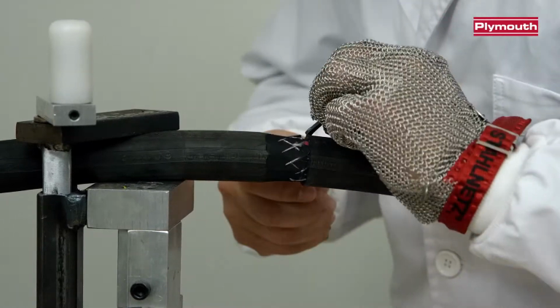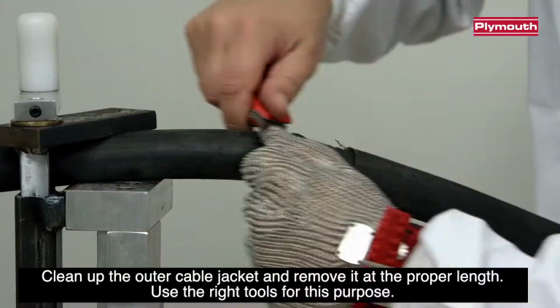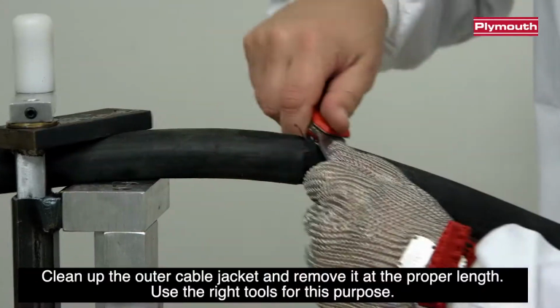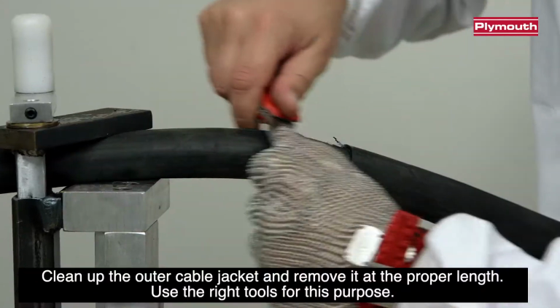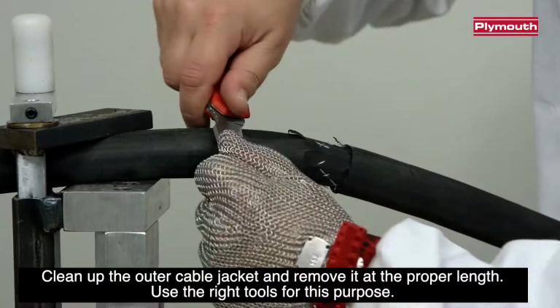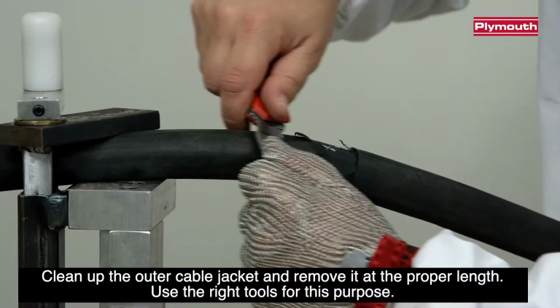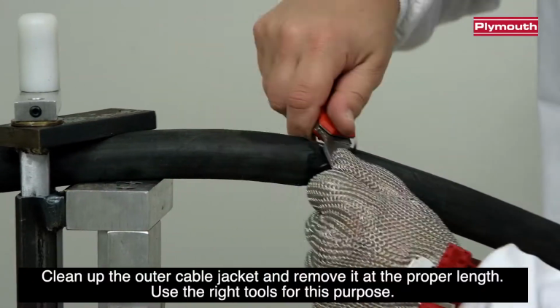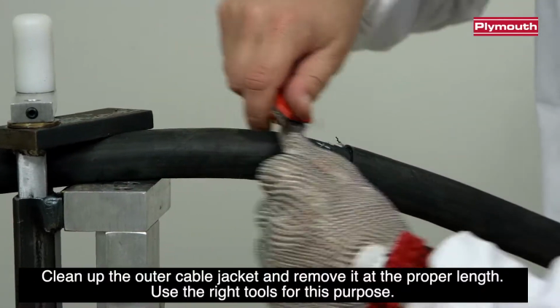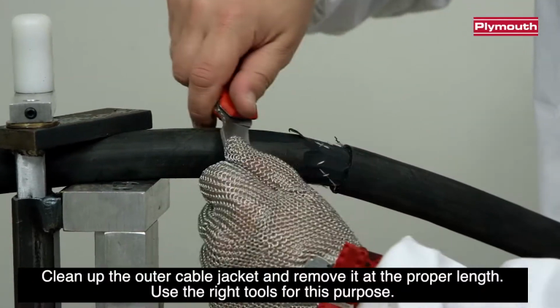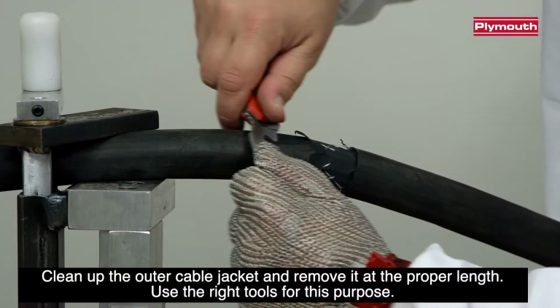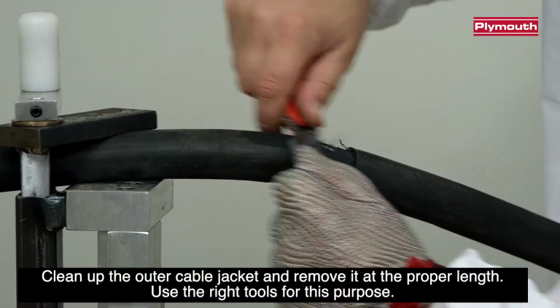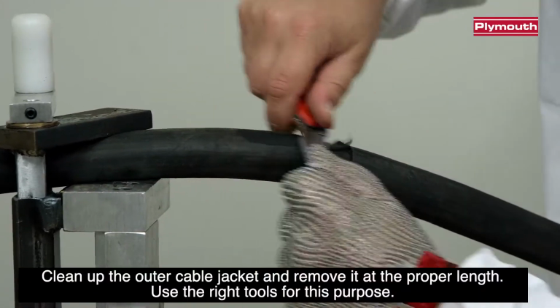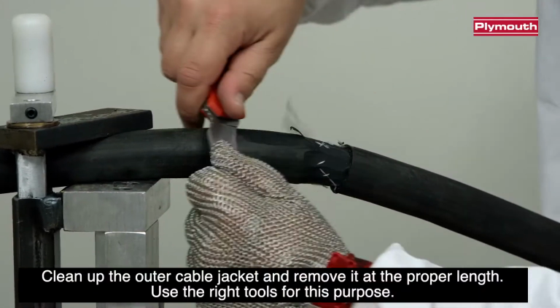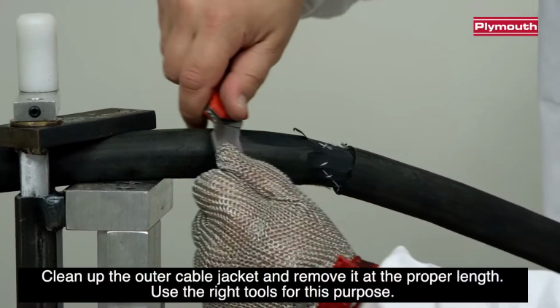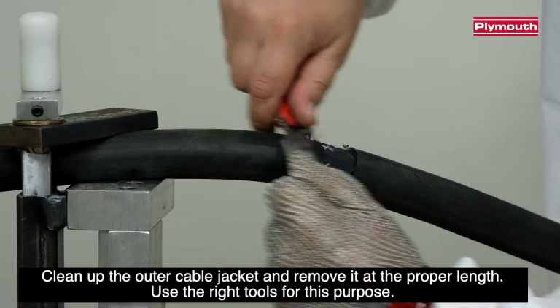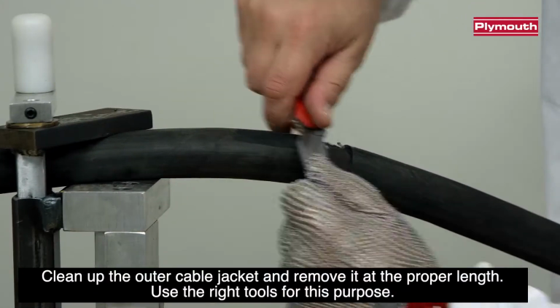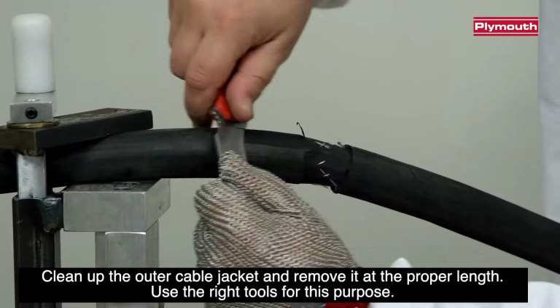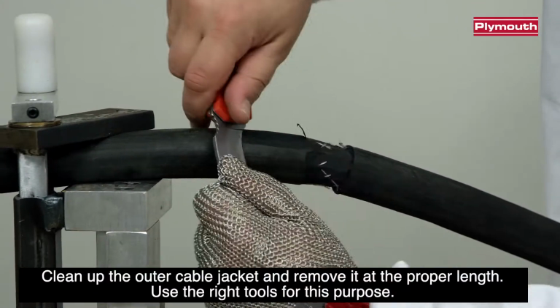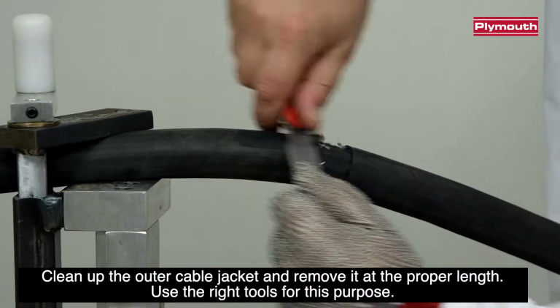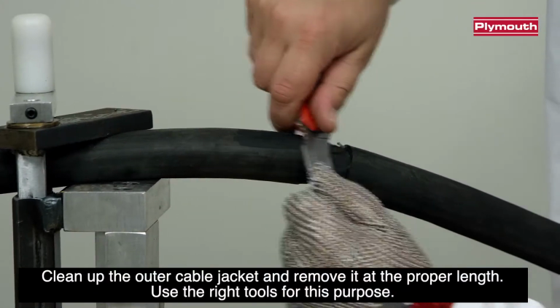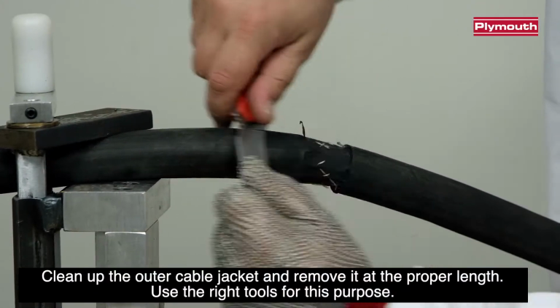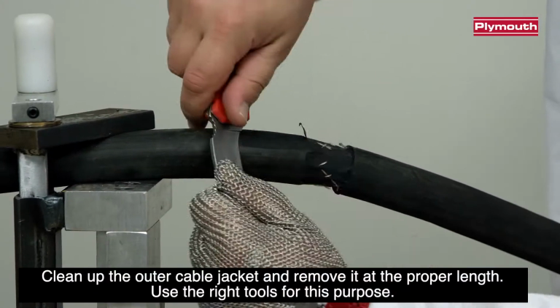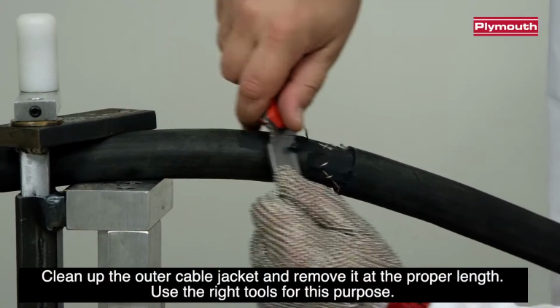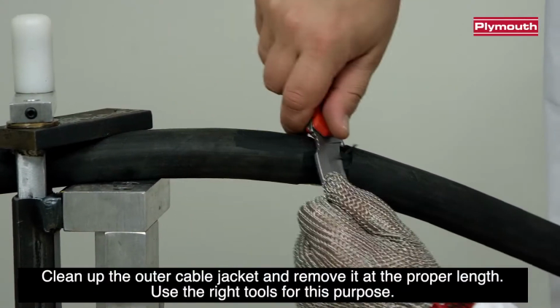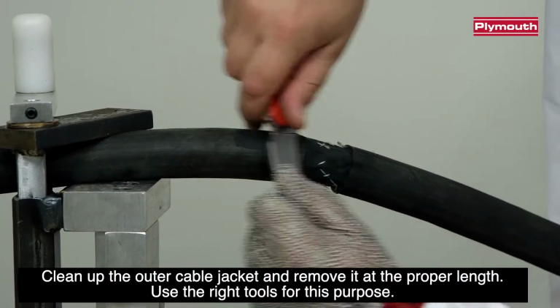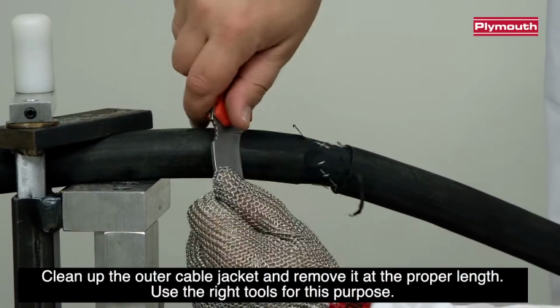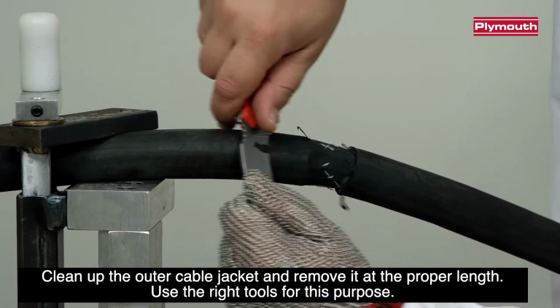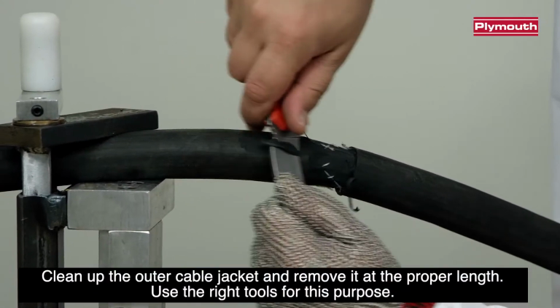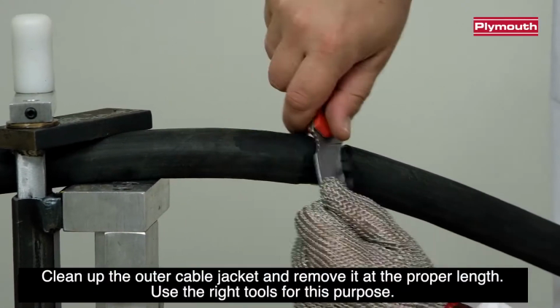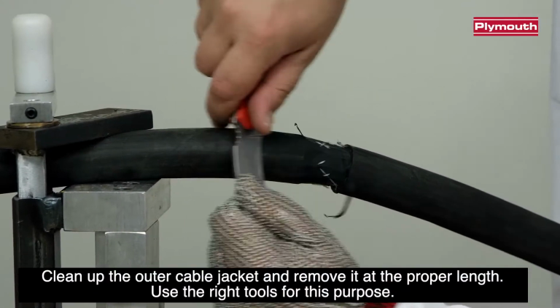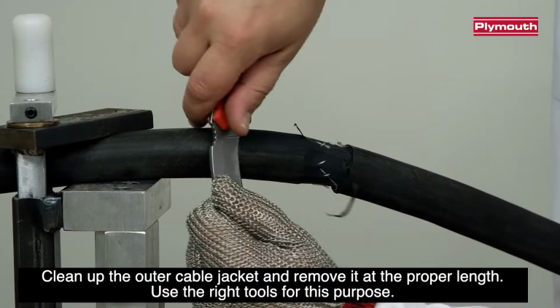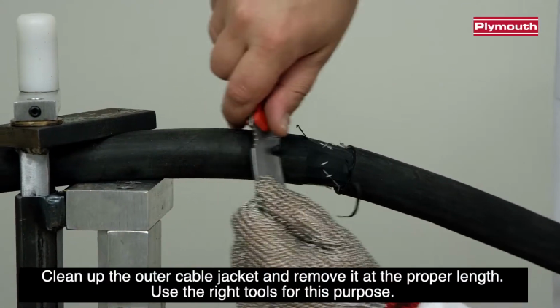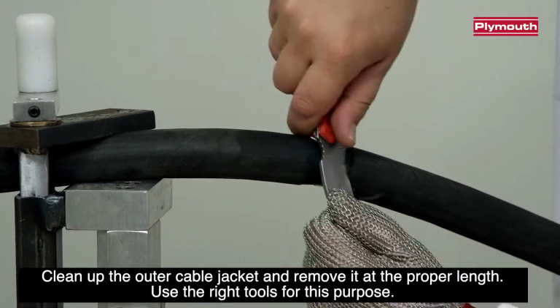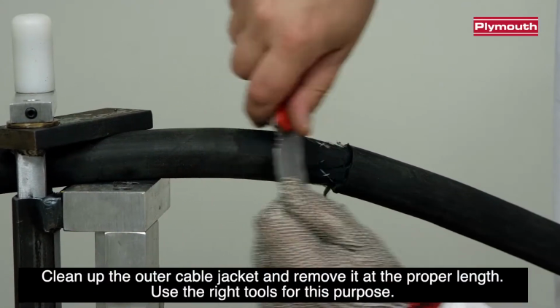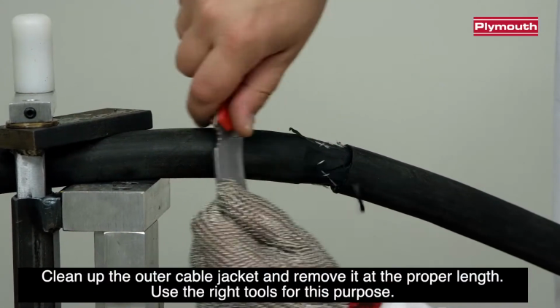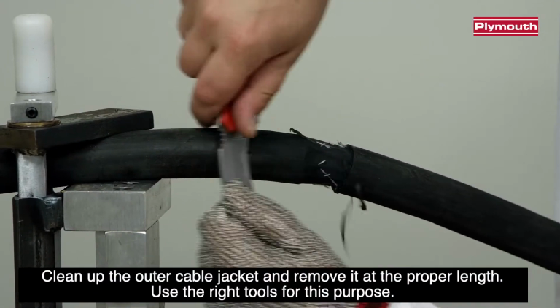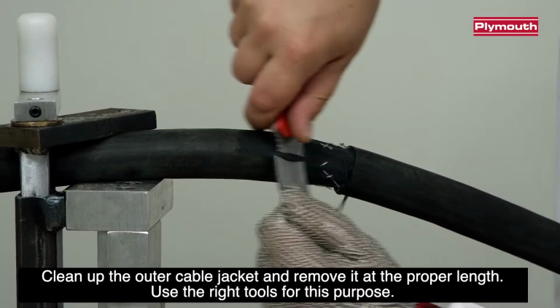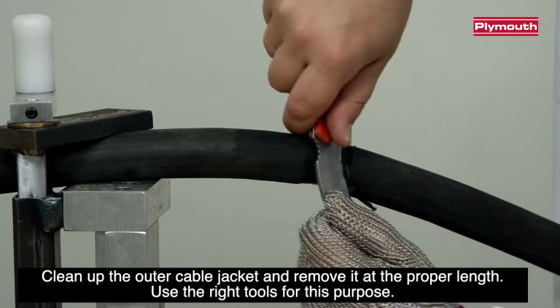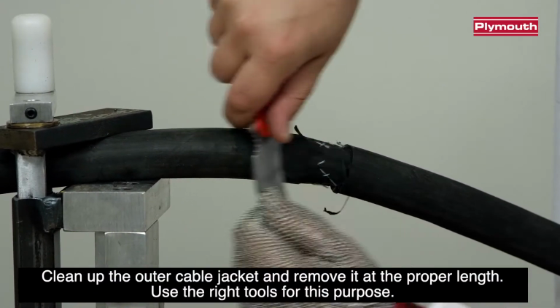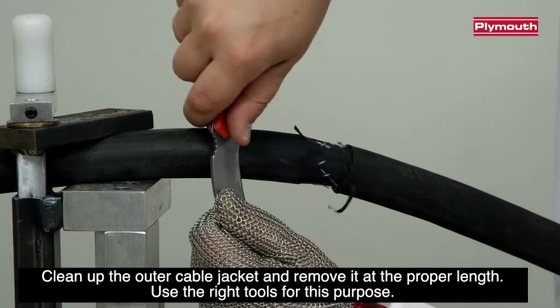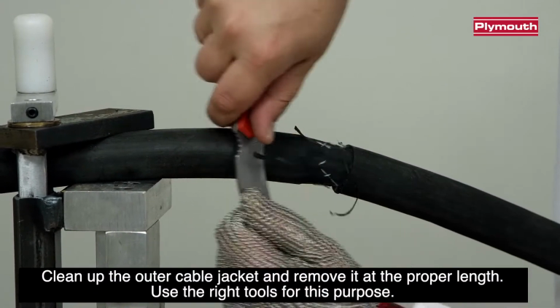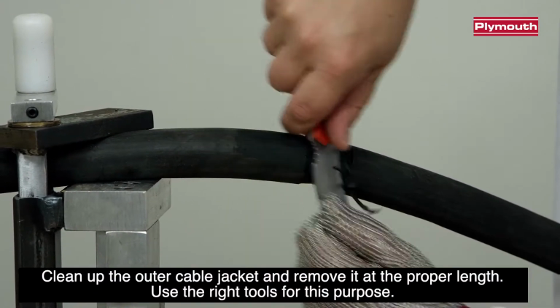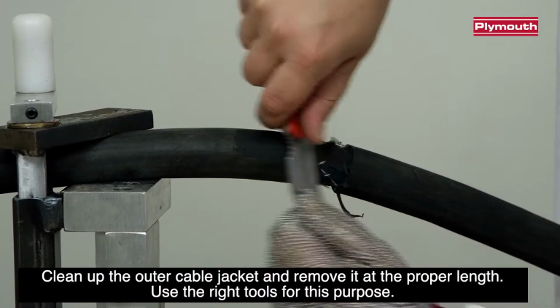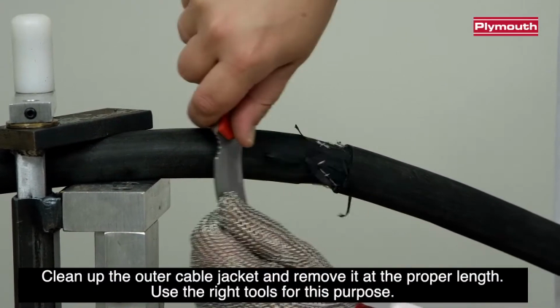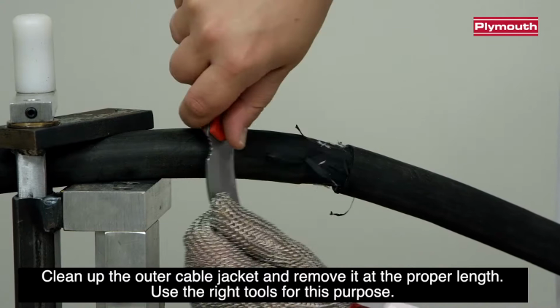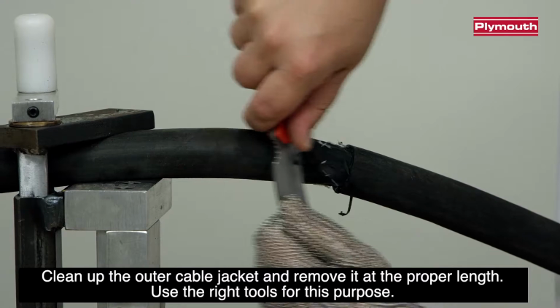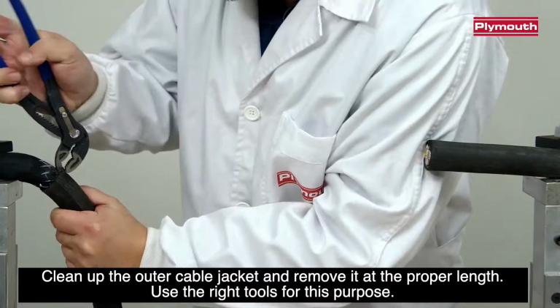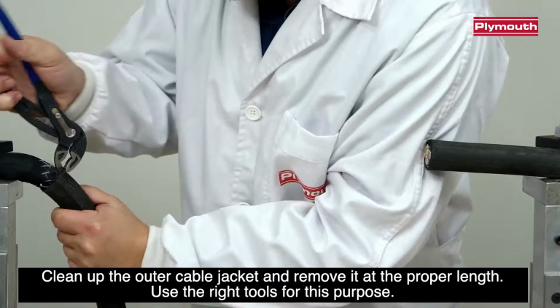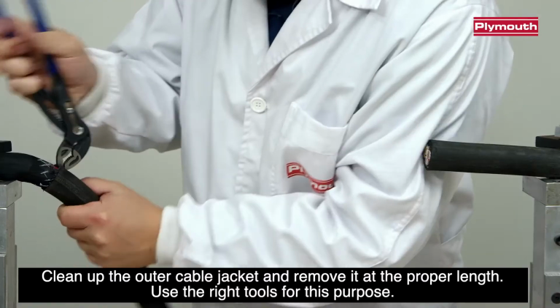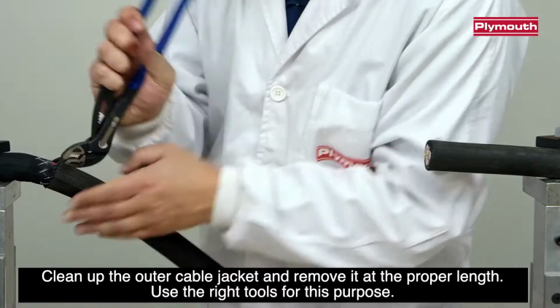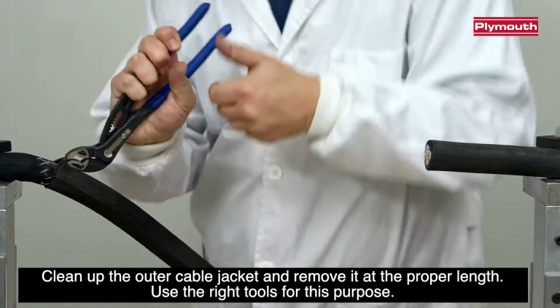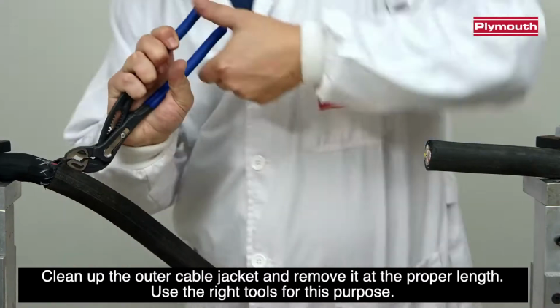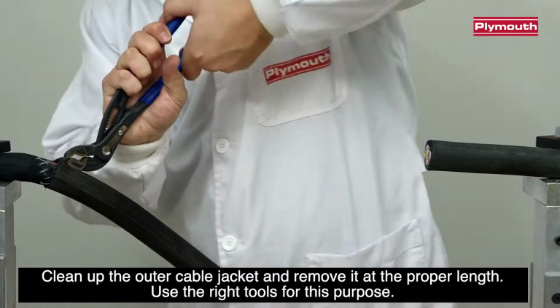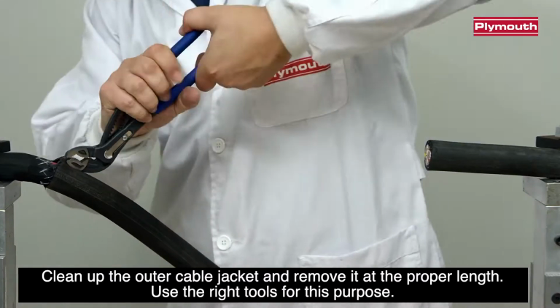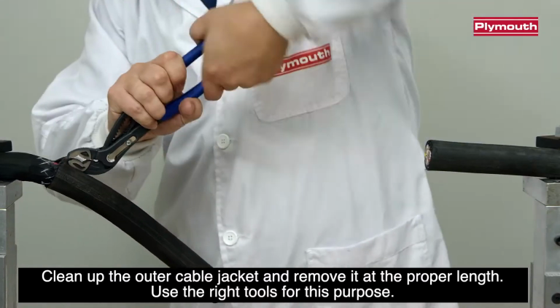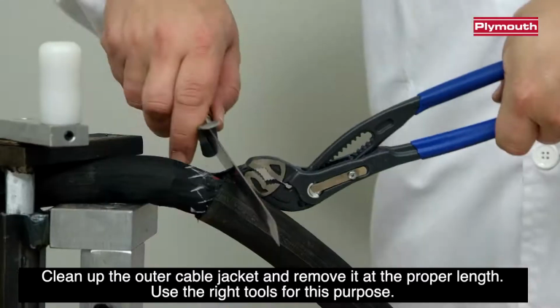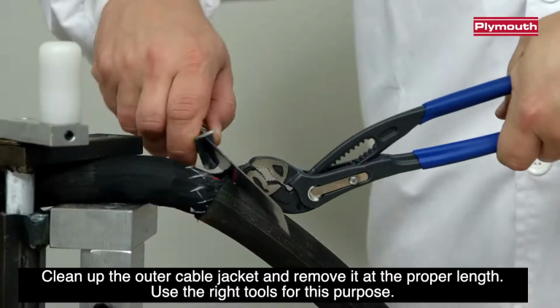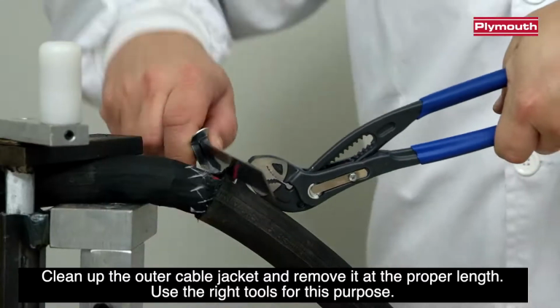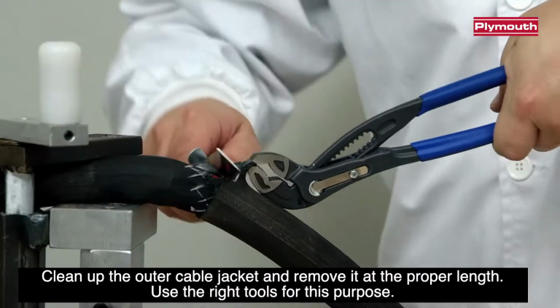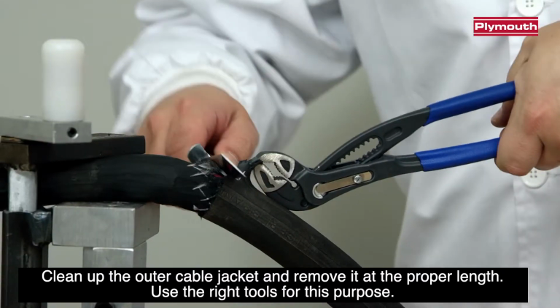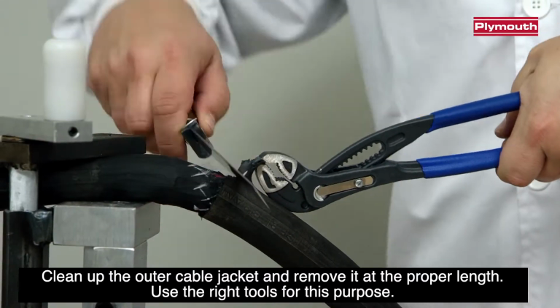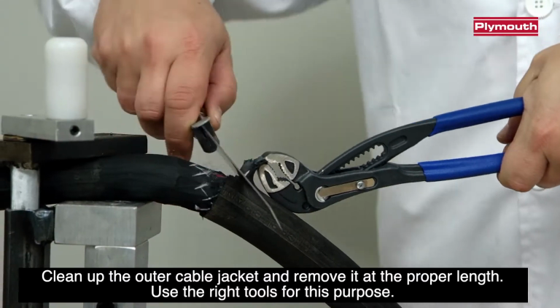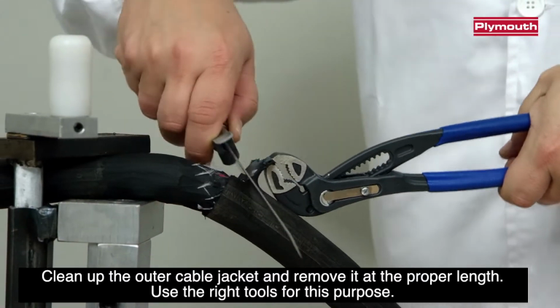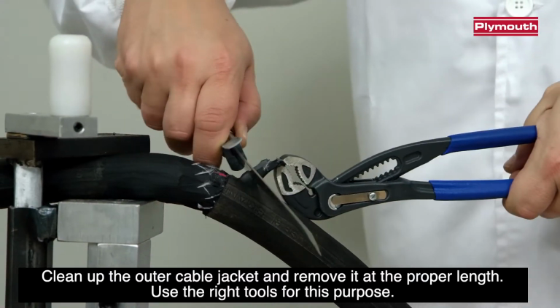Clean up the outer cable jacket and remove it at the proper length. Use the right tools for this purpose.